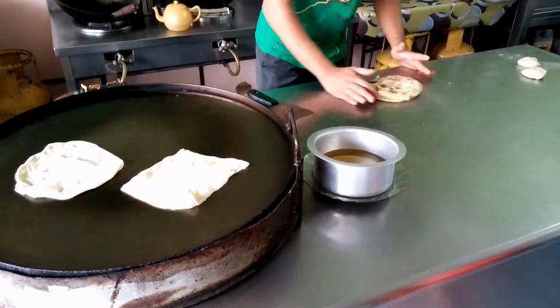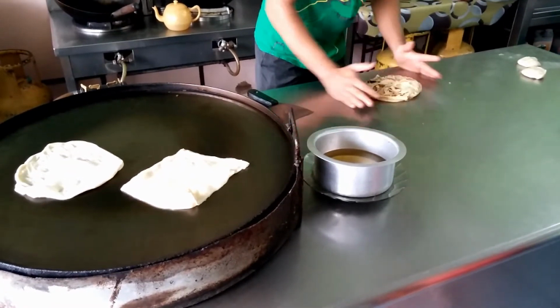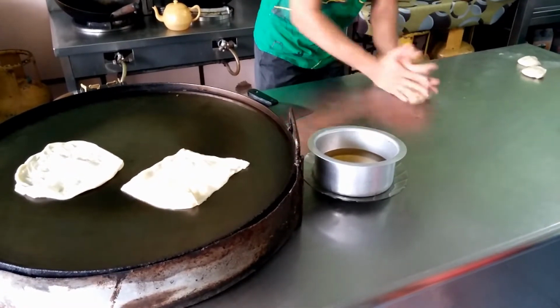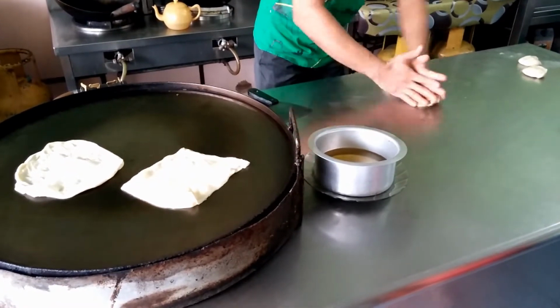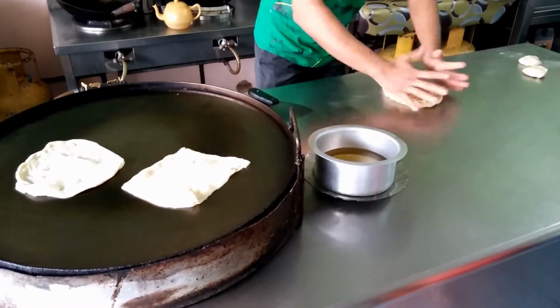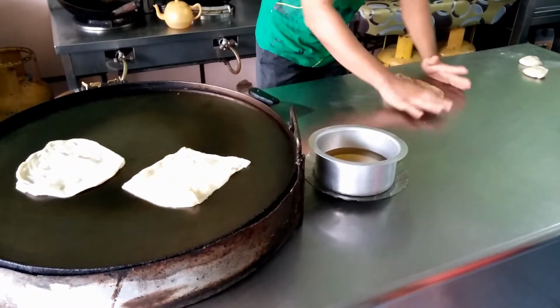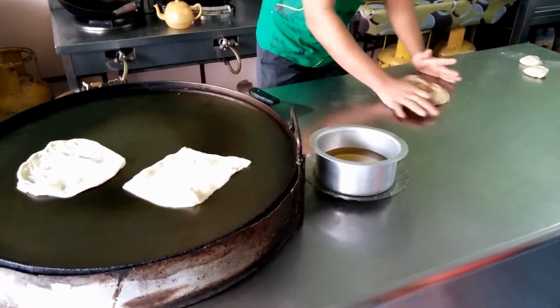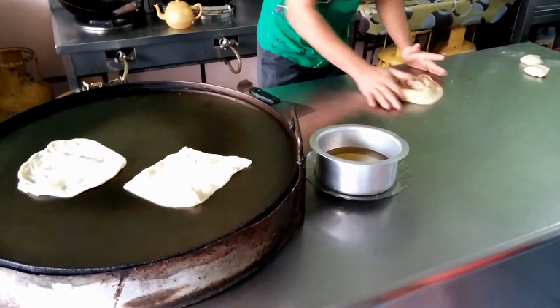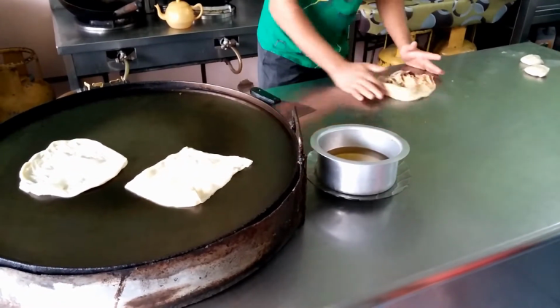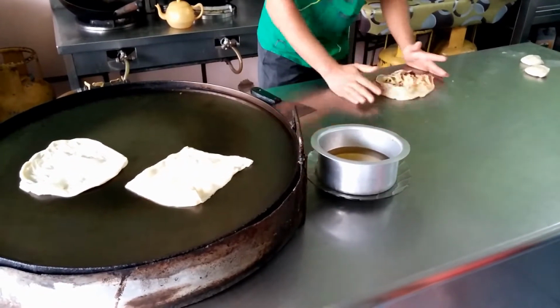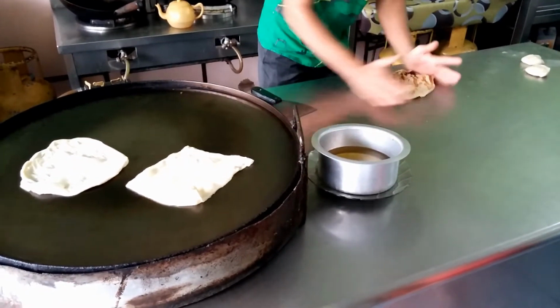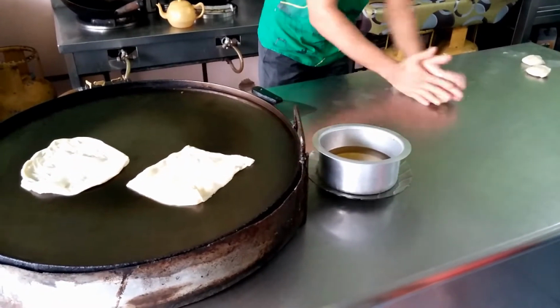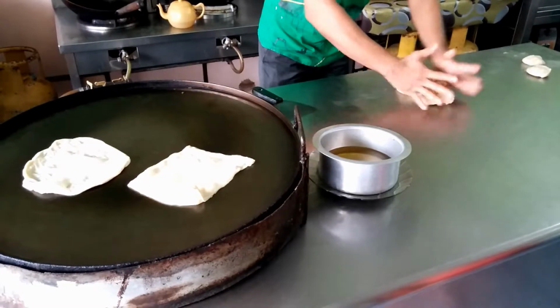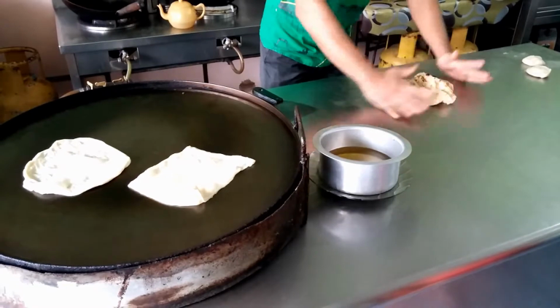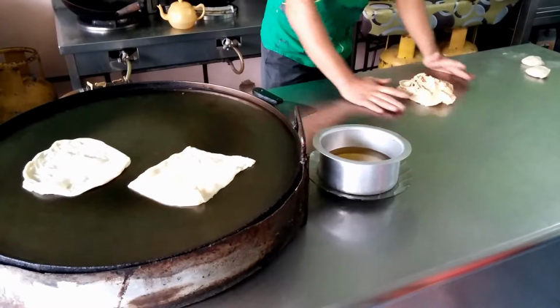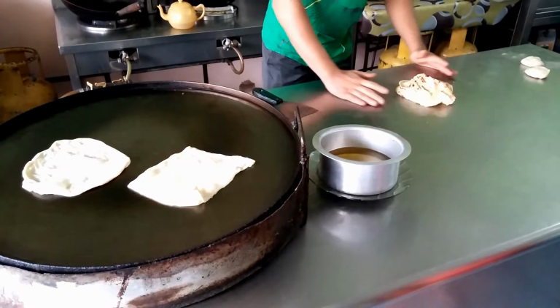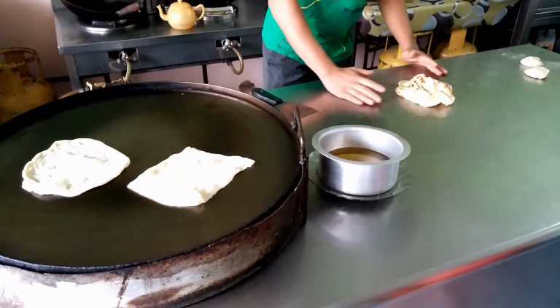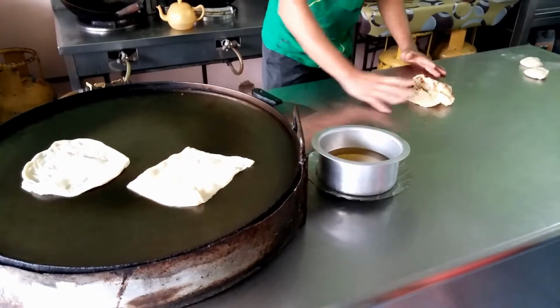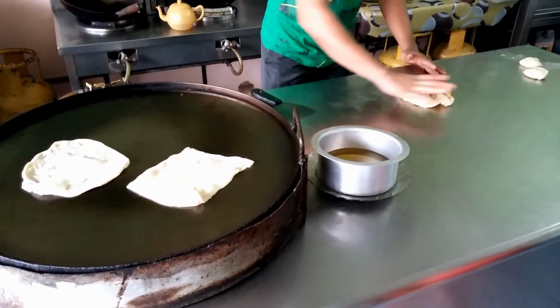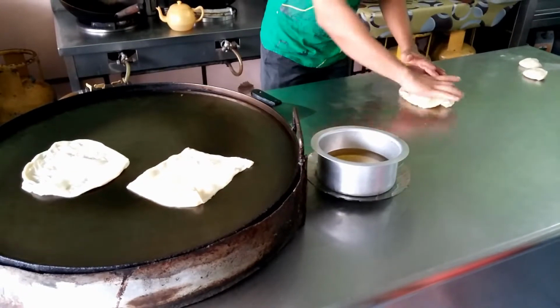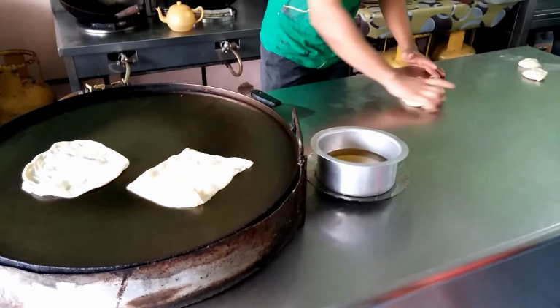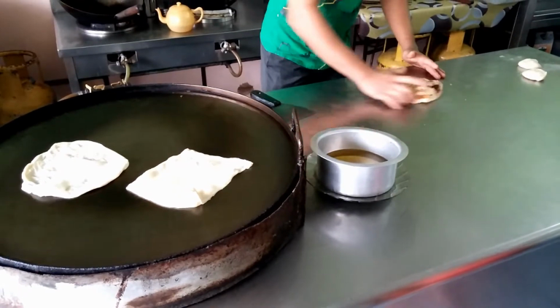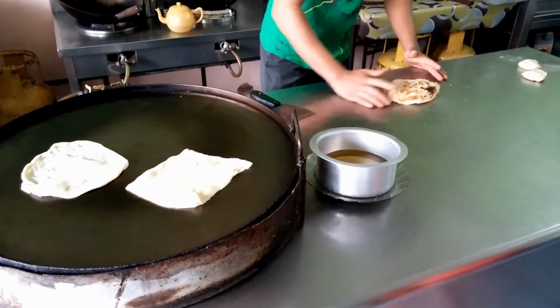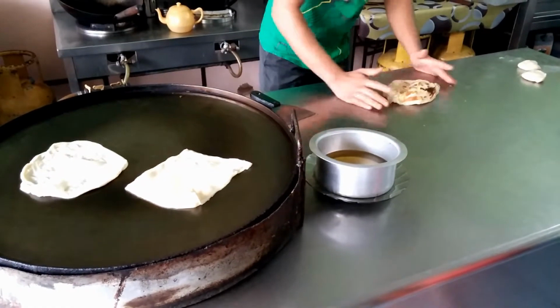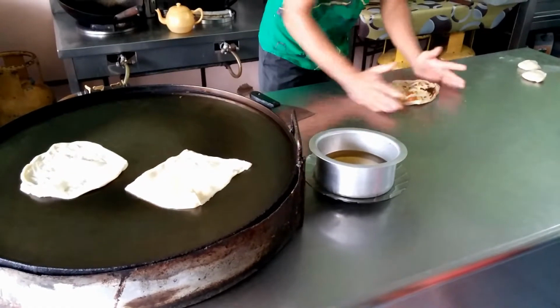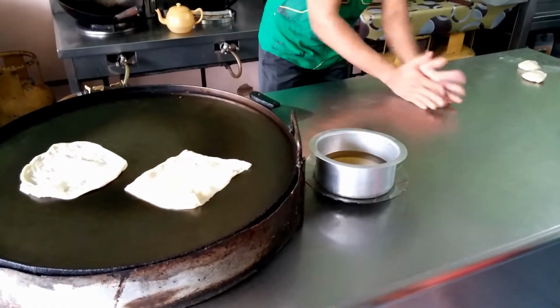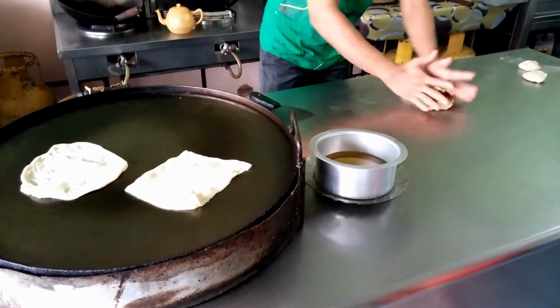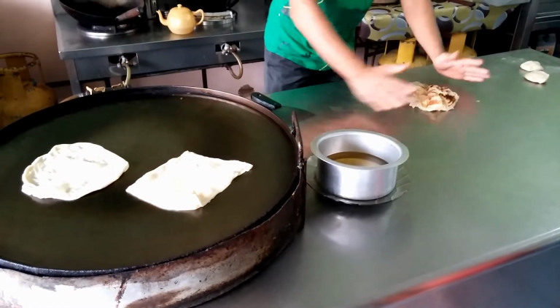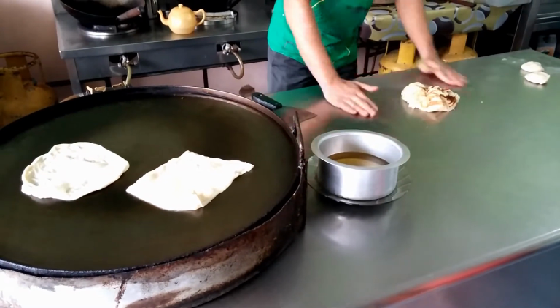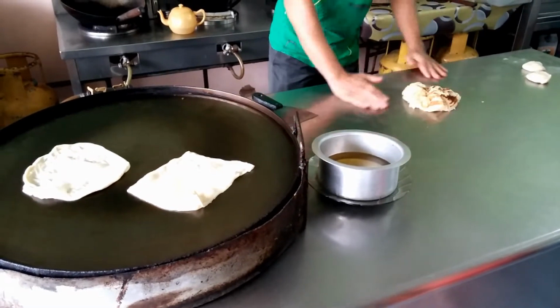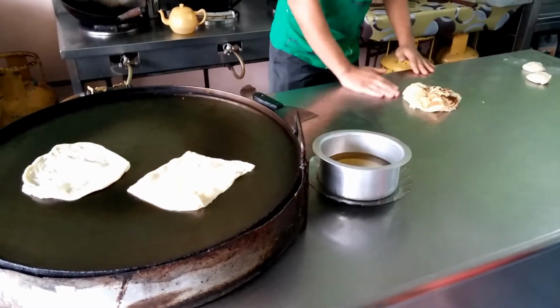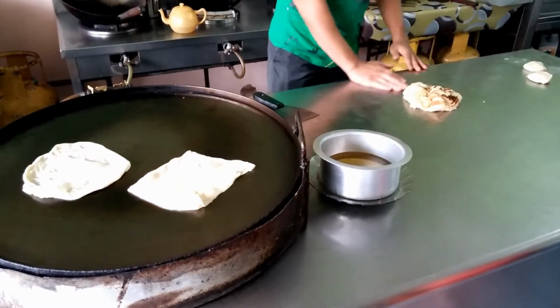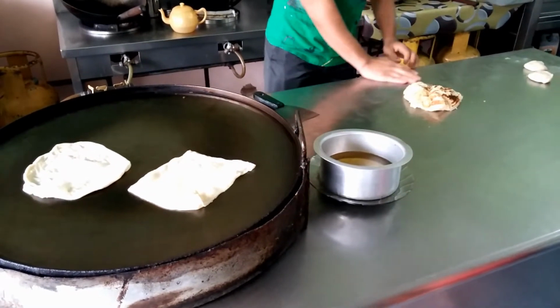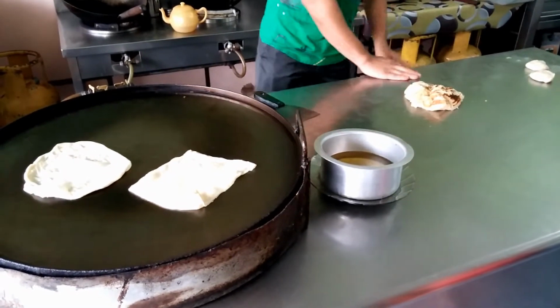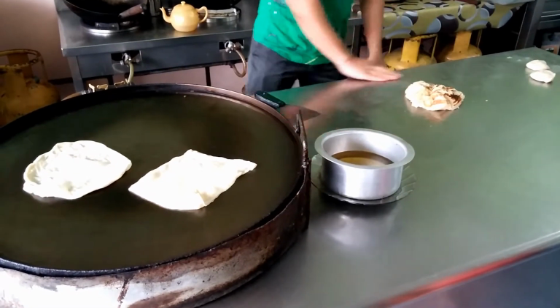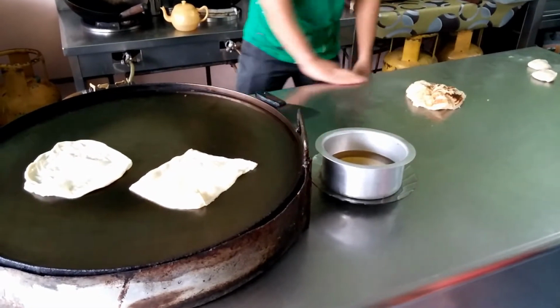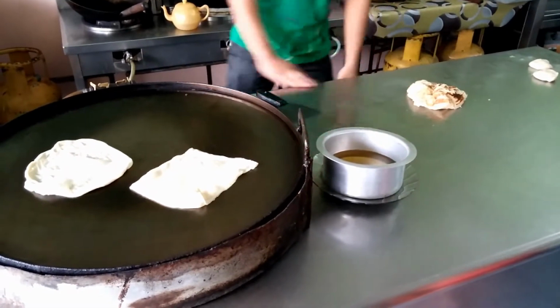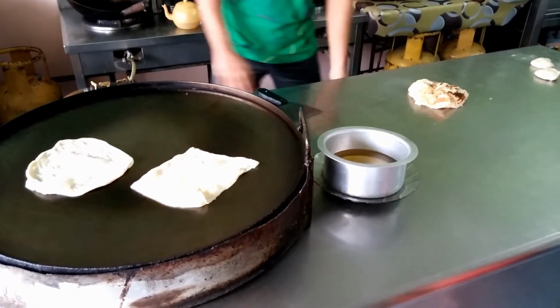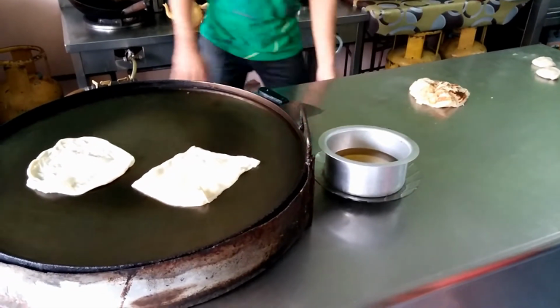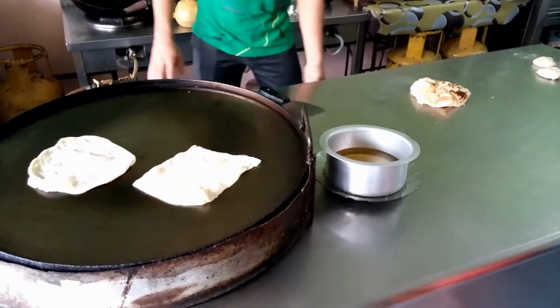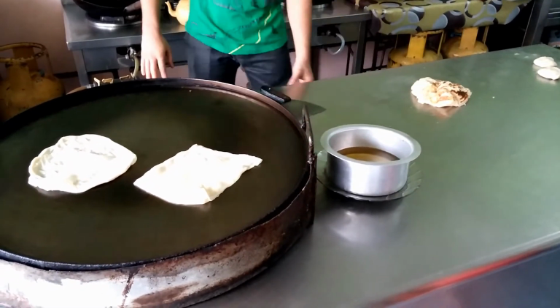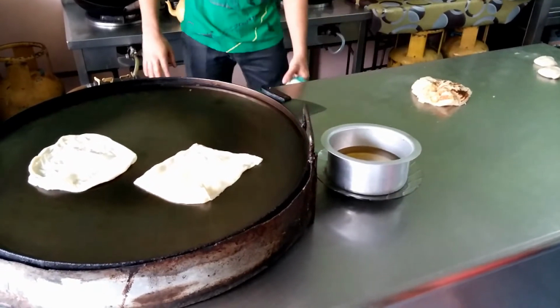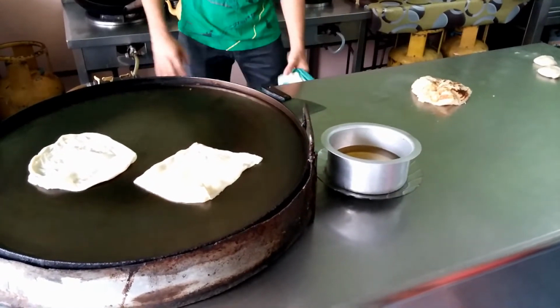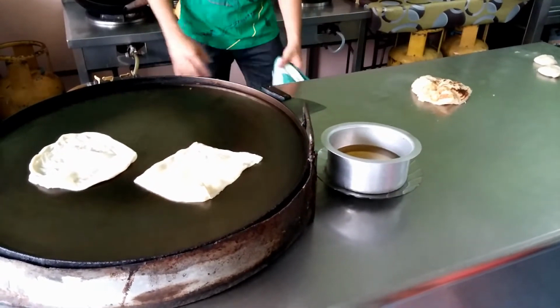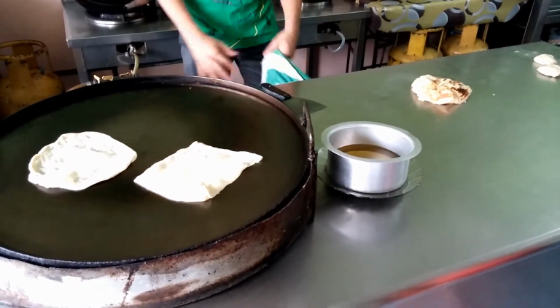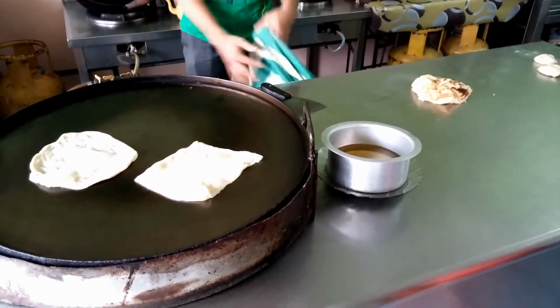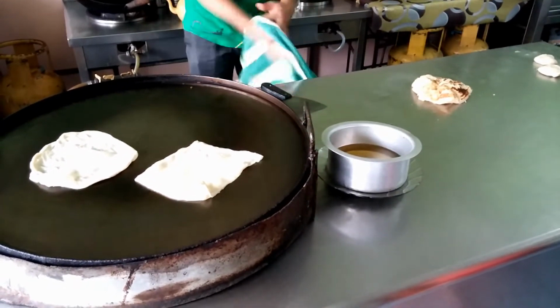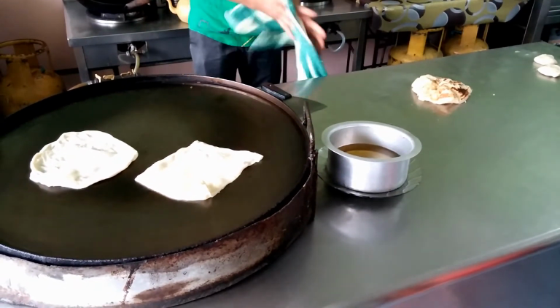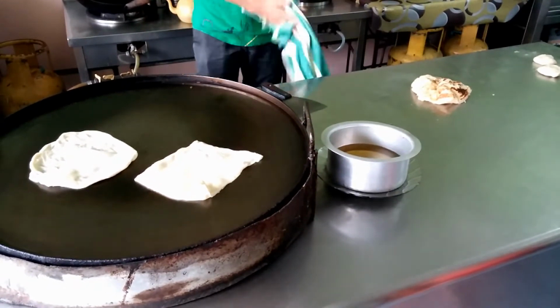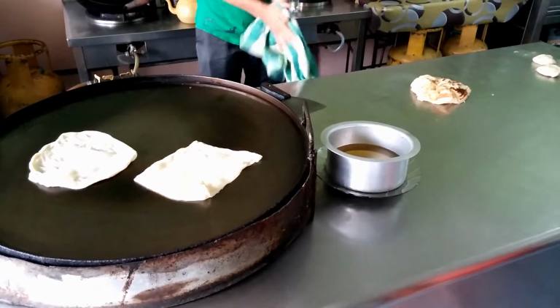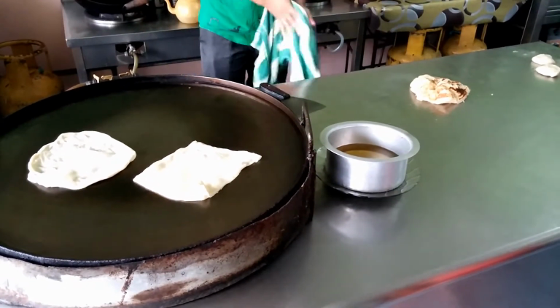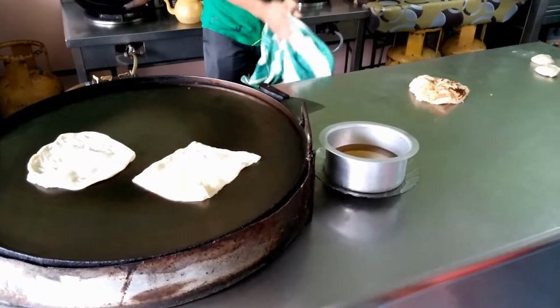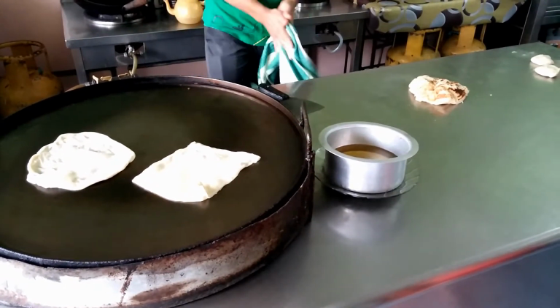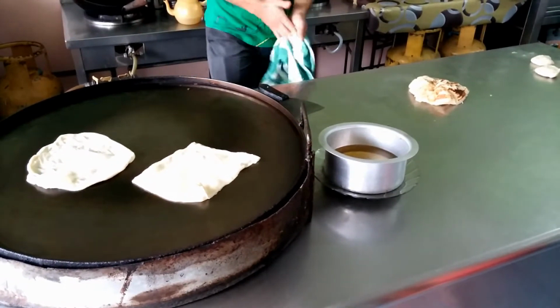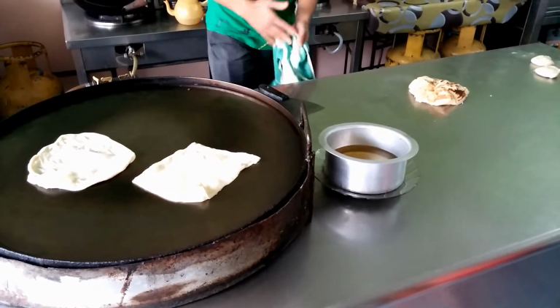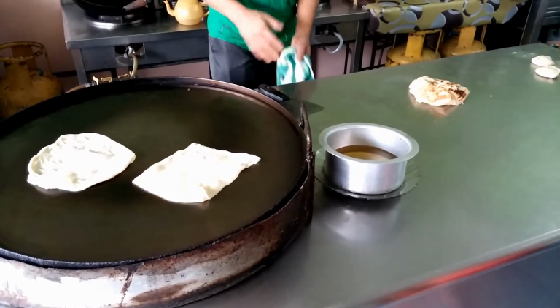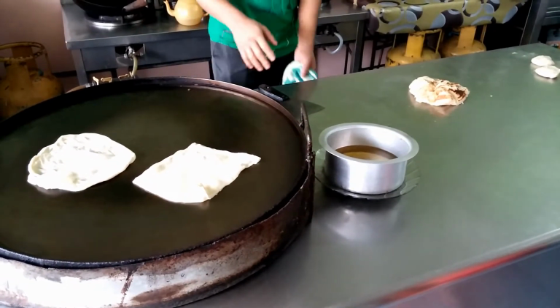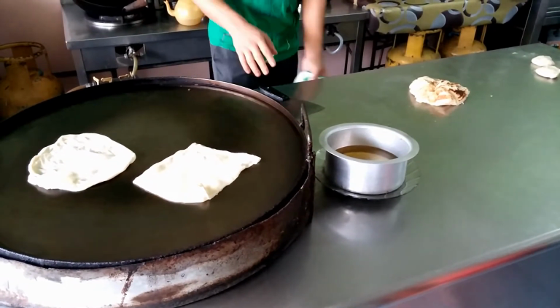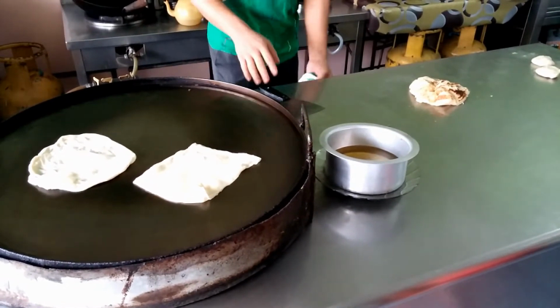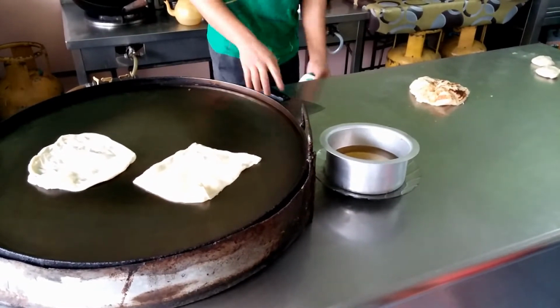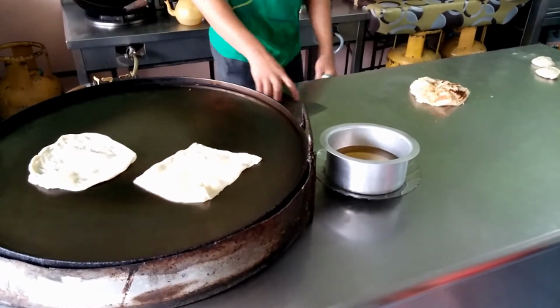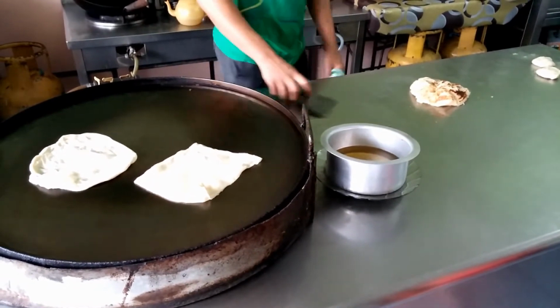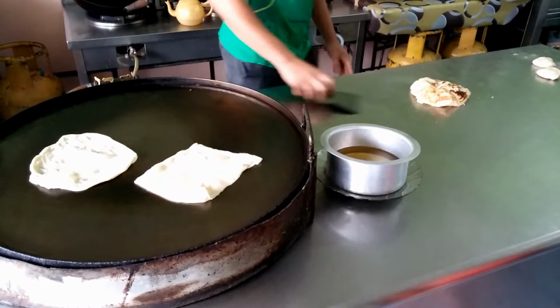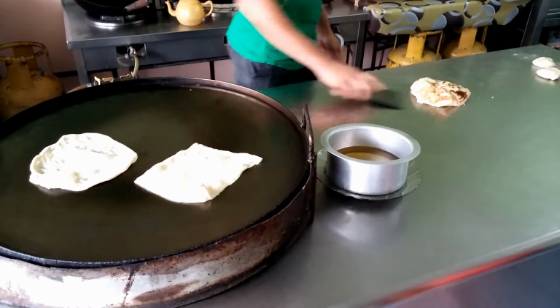When it is done cooking, the roti is being carefully ruffled up to make it more fluffy and helps to separate the wonderful layers.